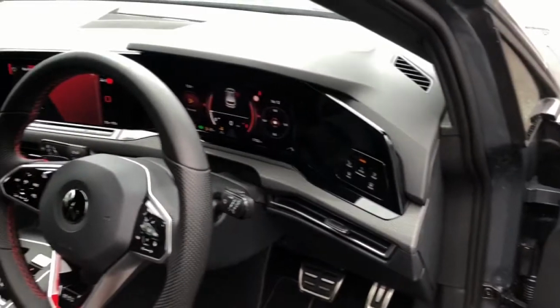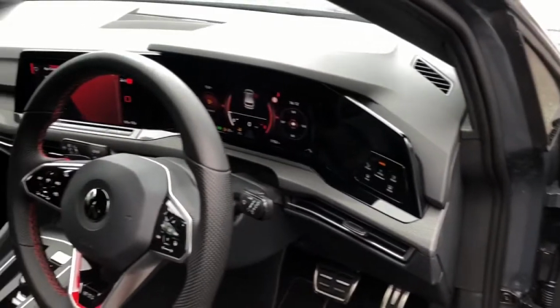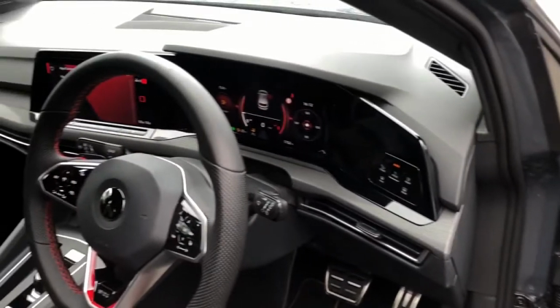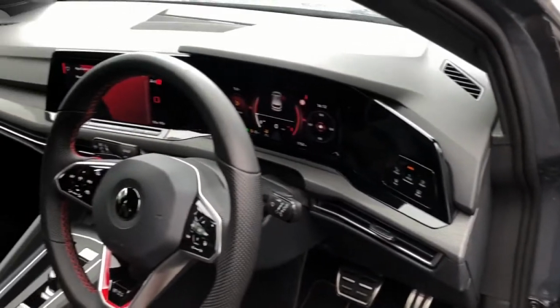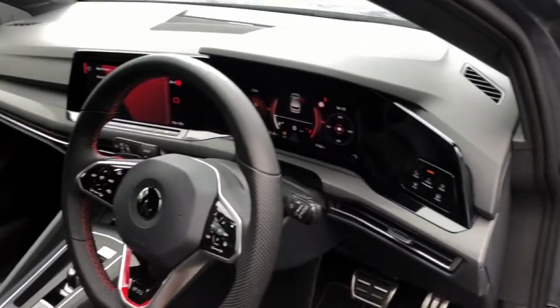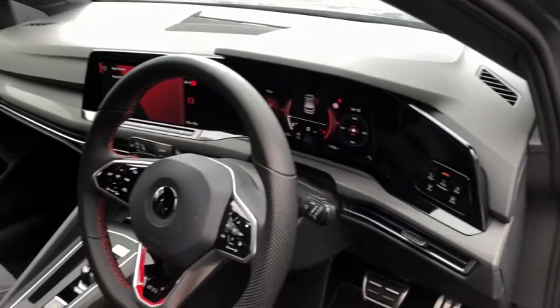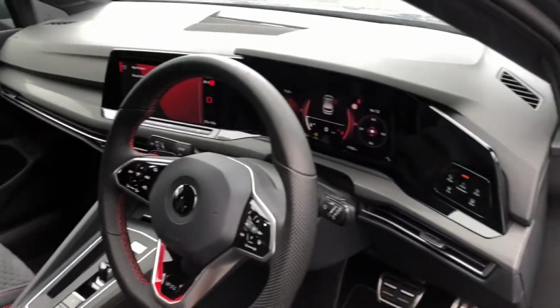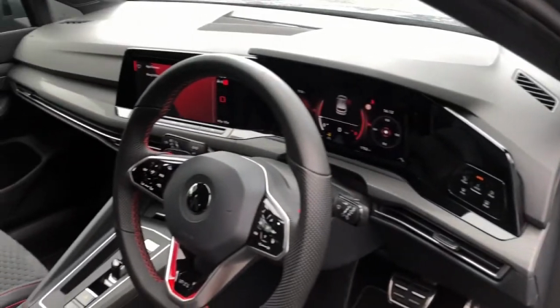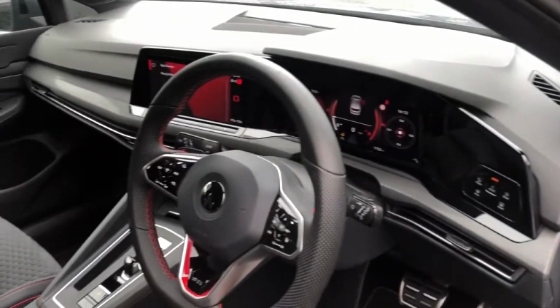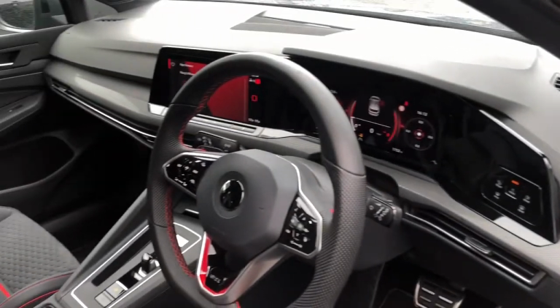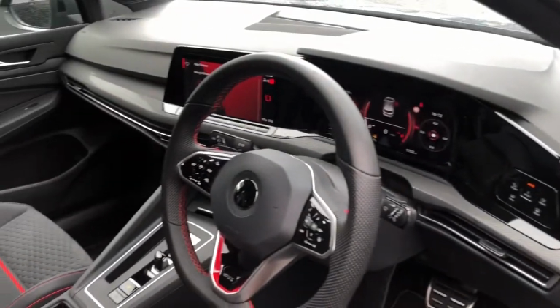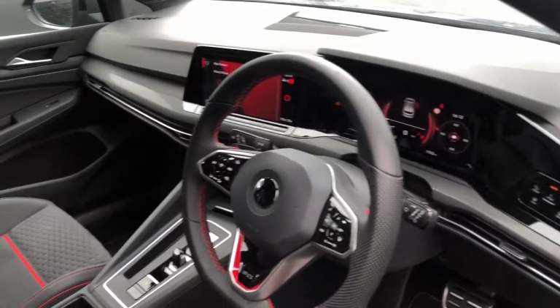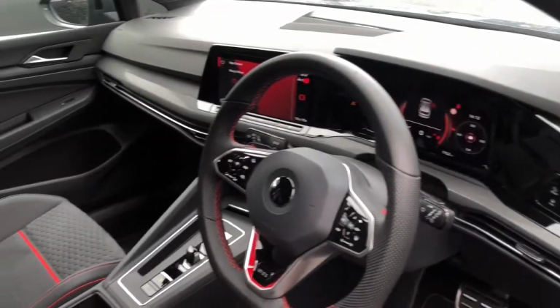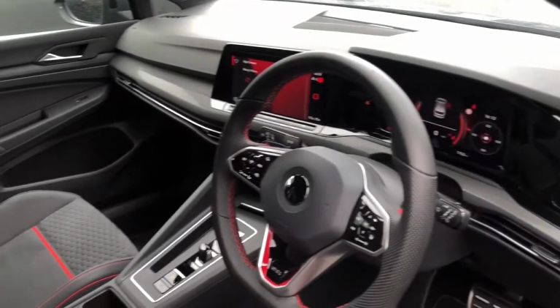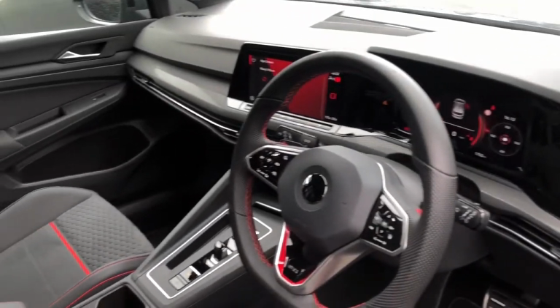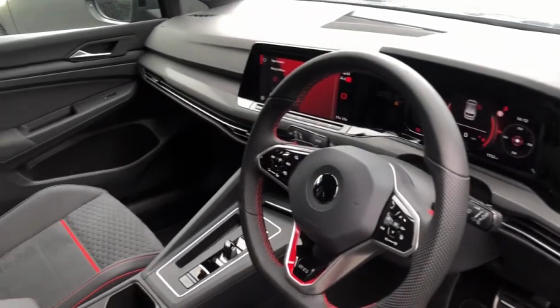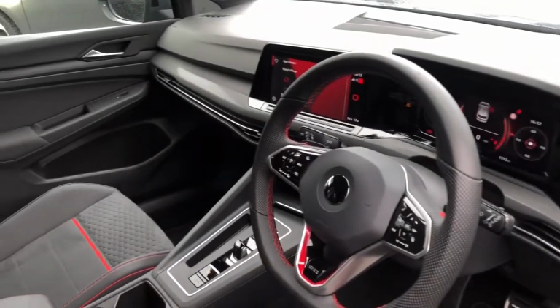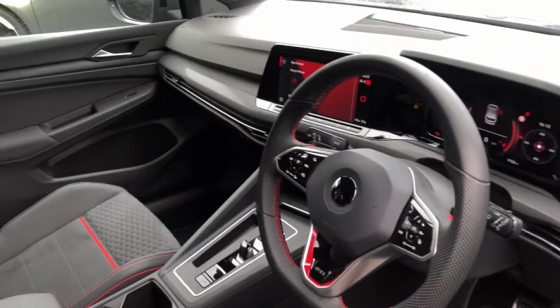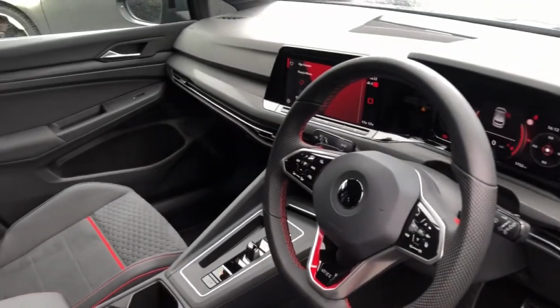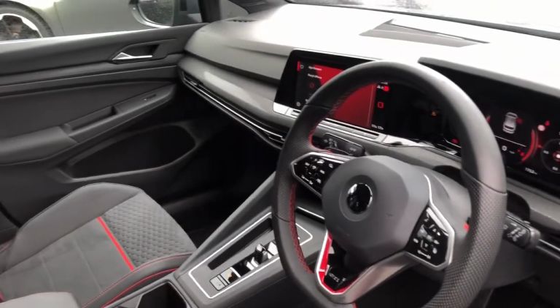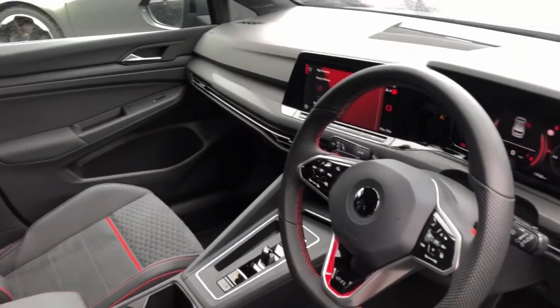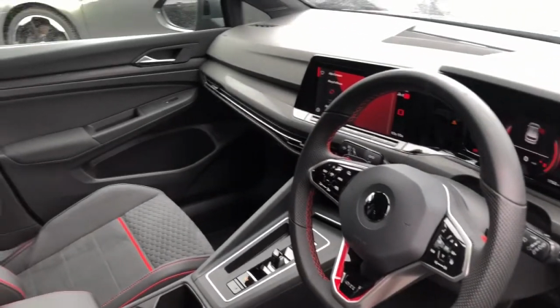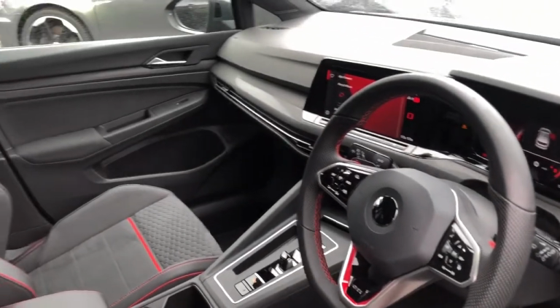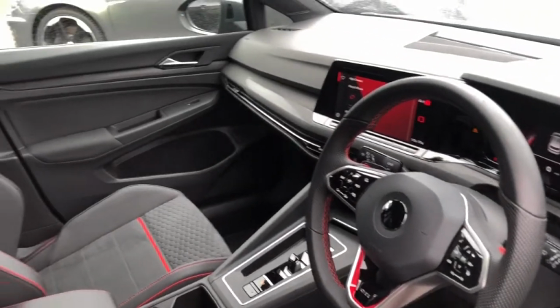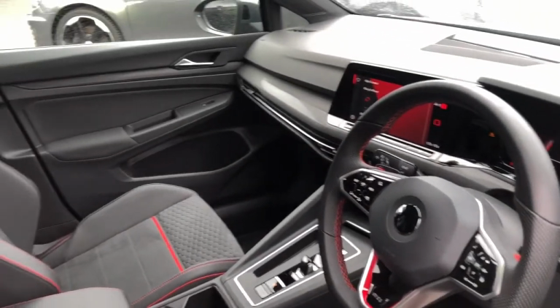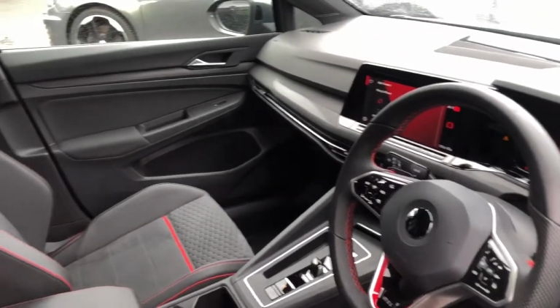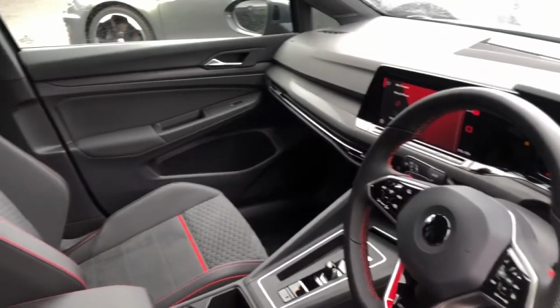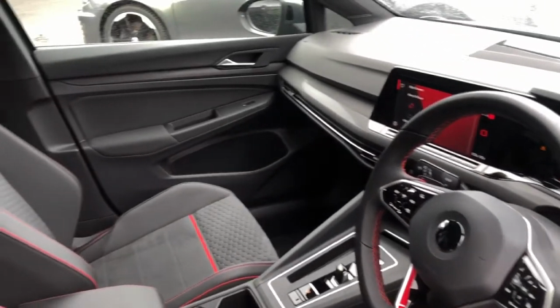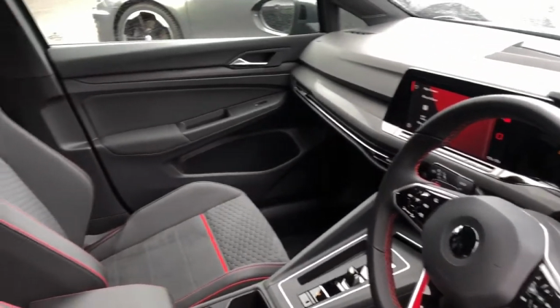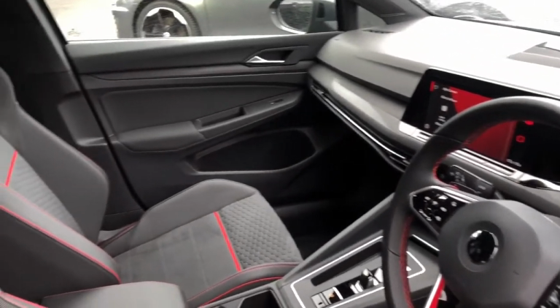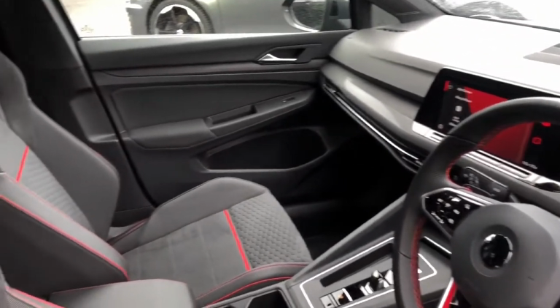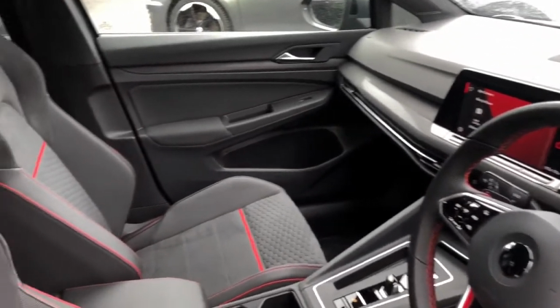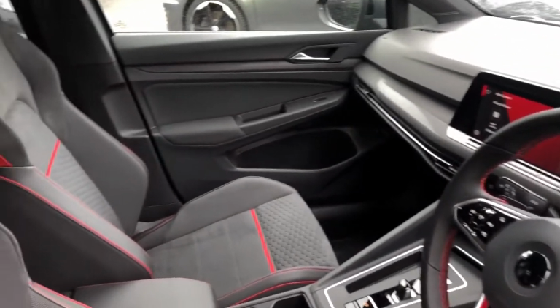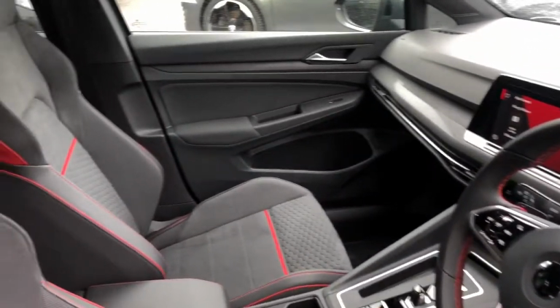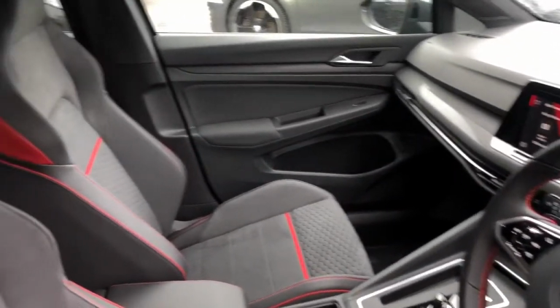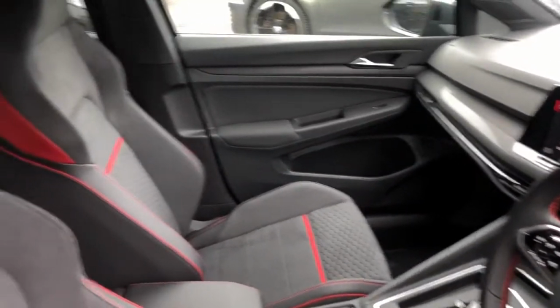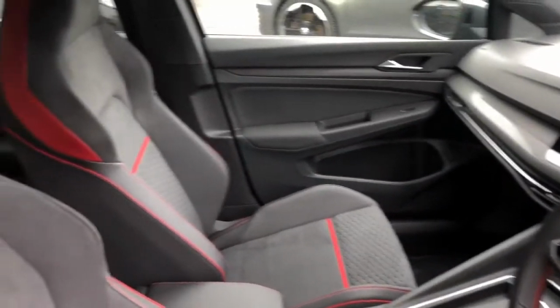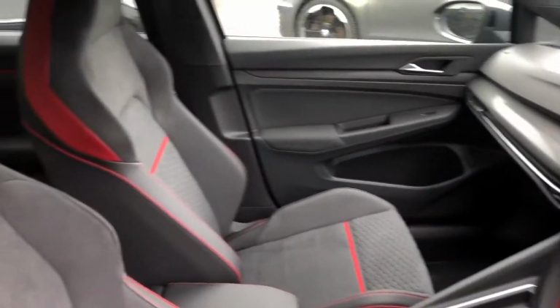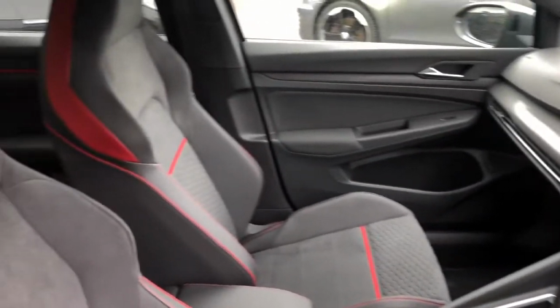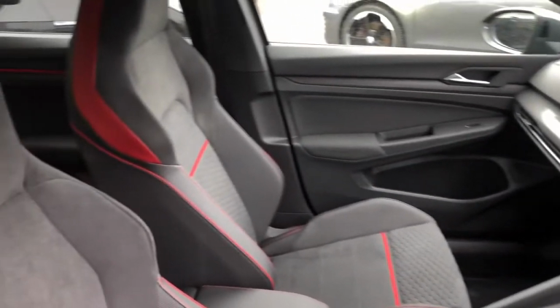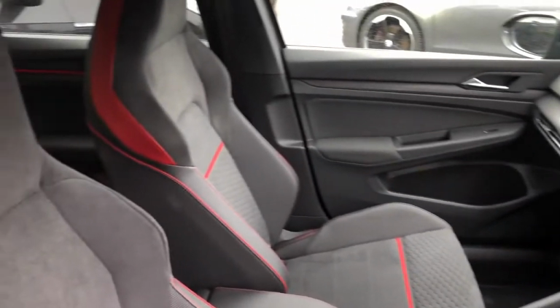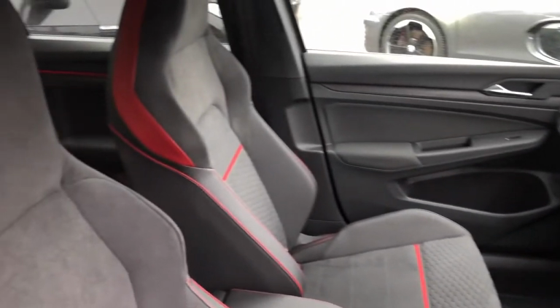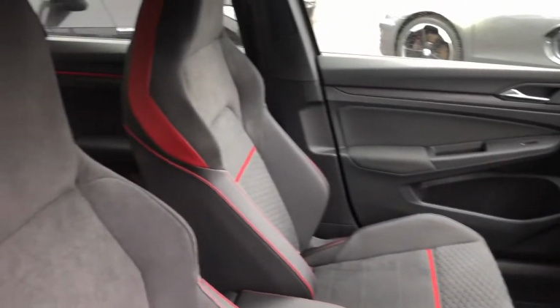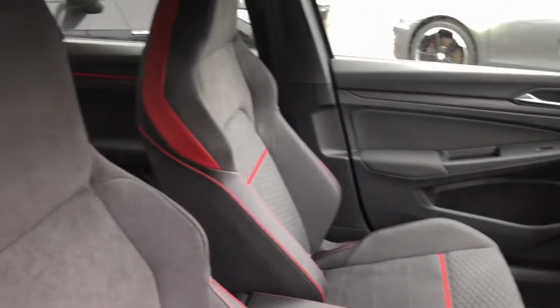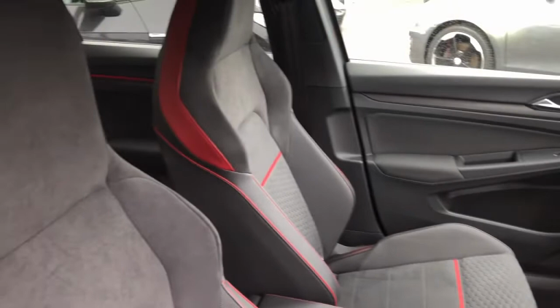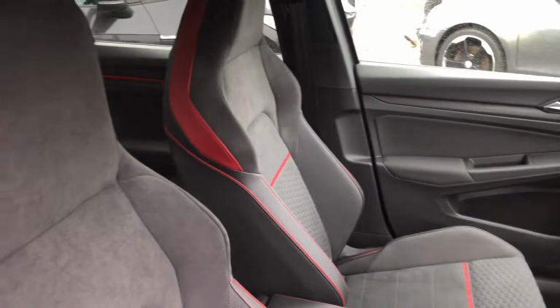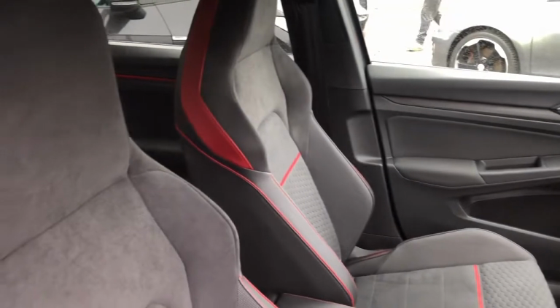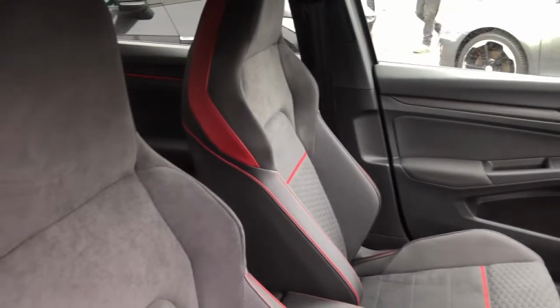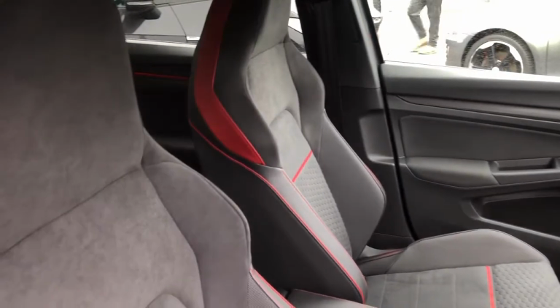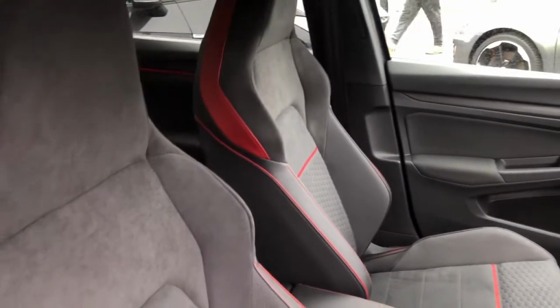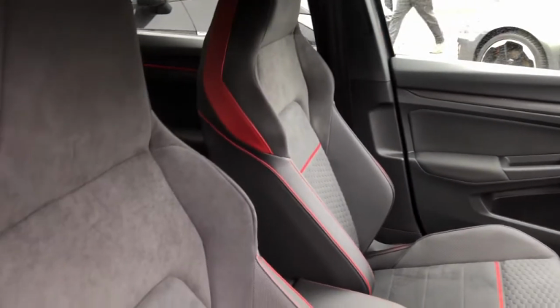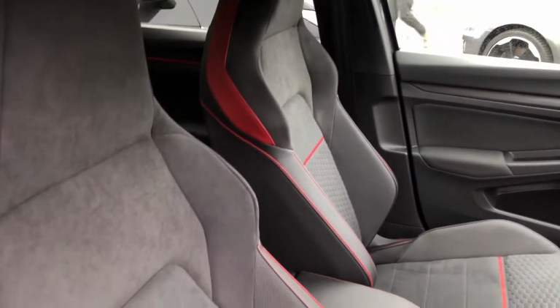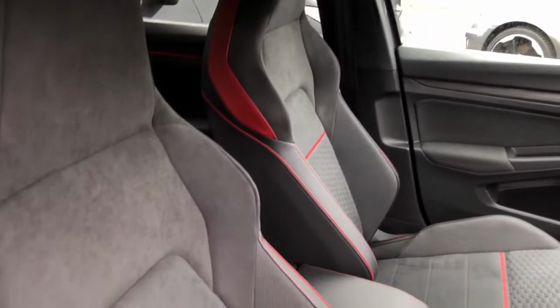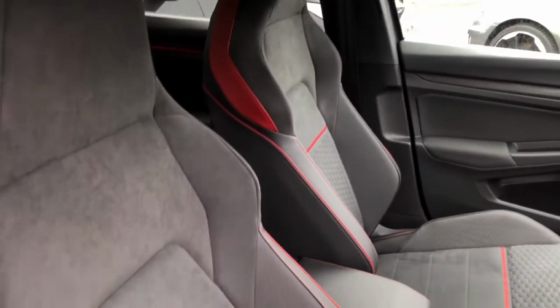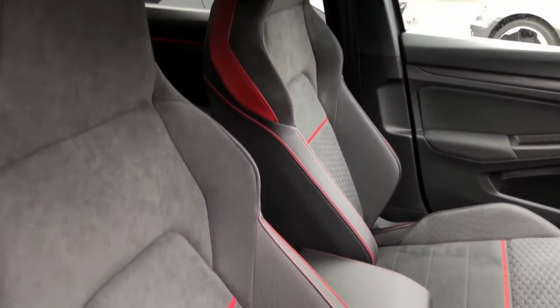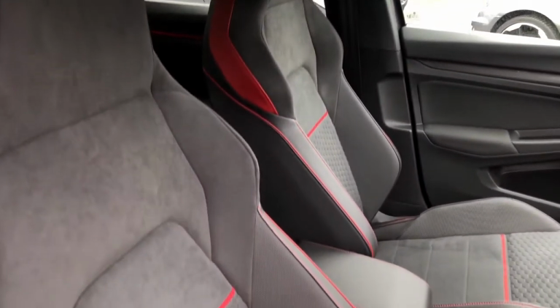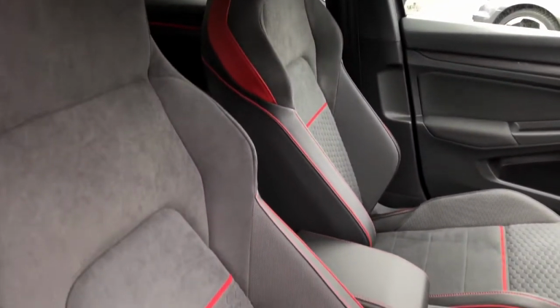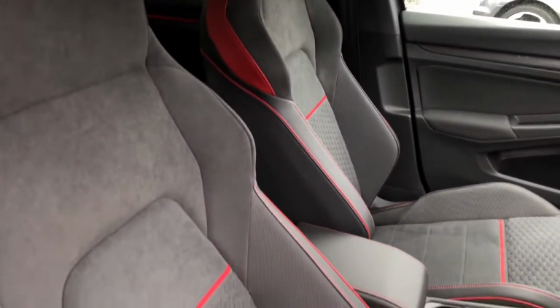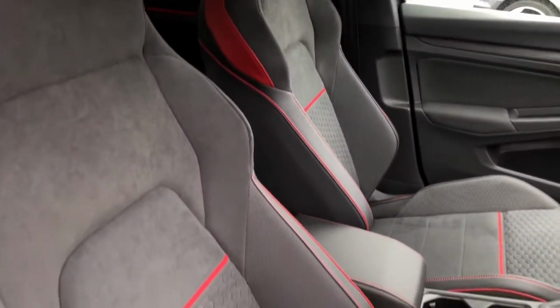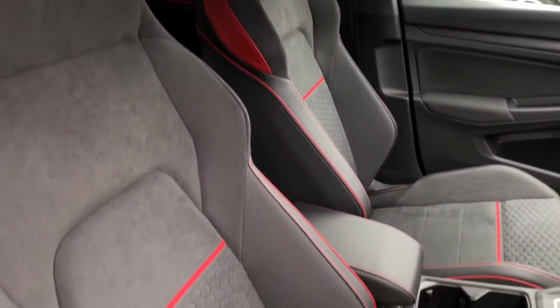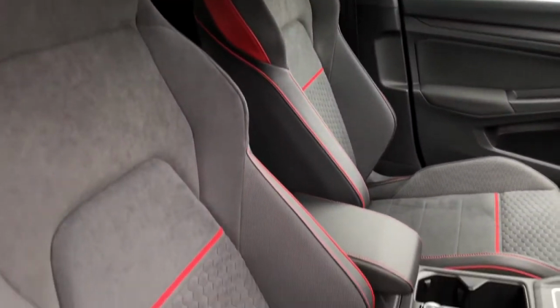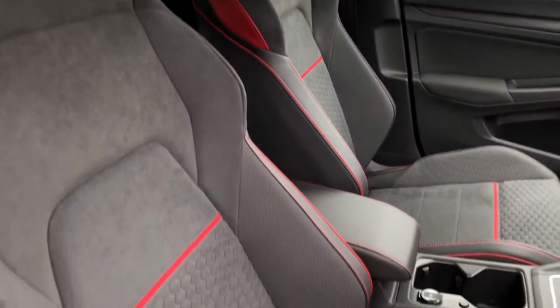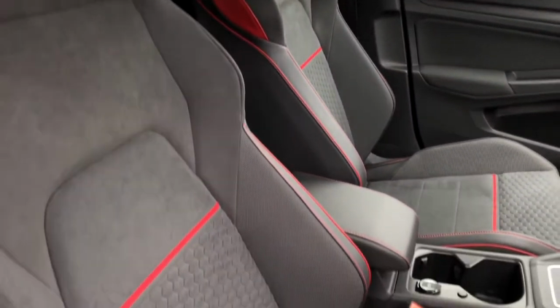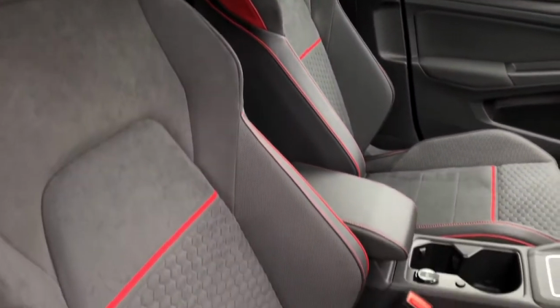Moving around, we have your multi-function steering wheel, and your front sport seats with red accents that look really sporty.